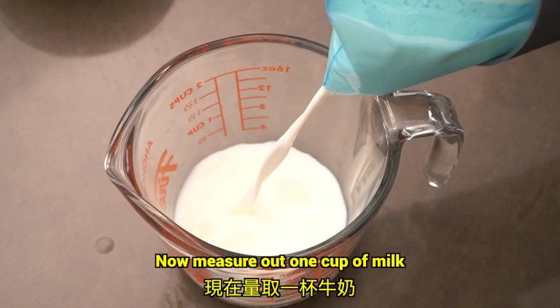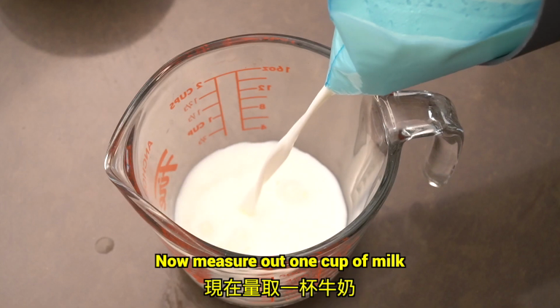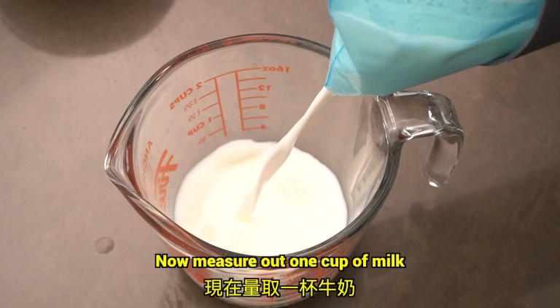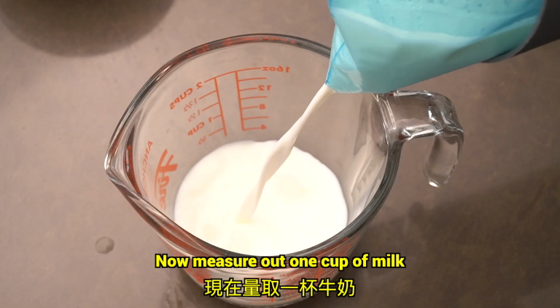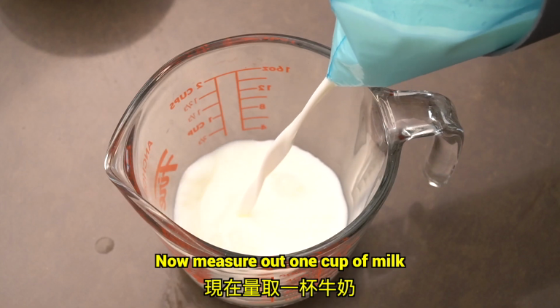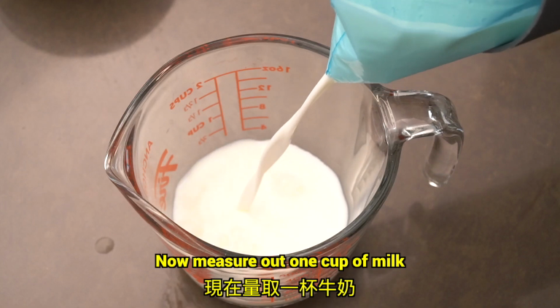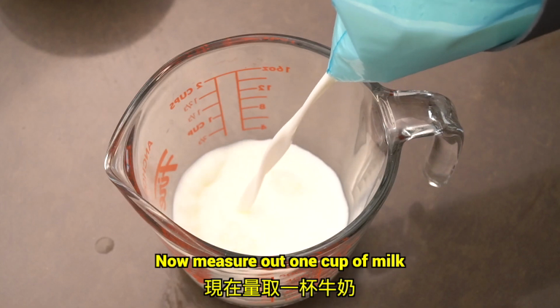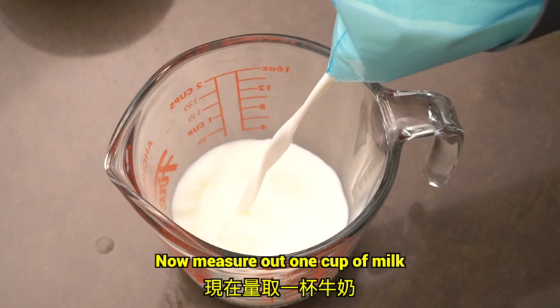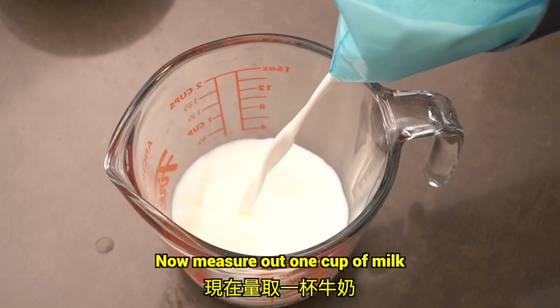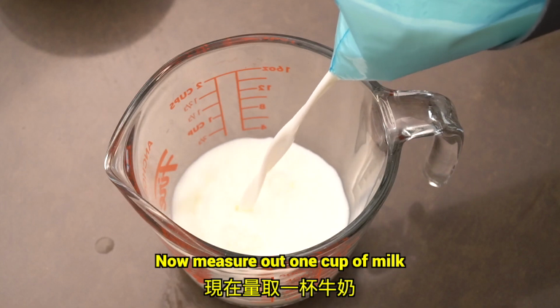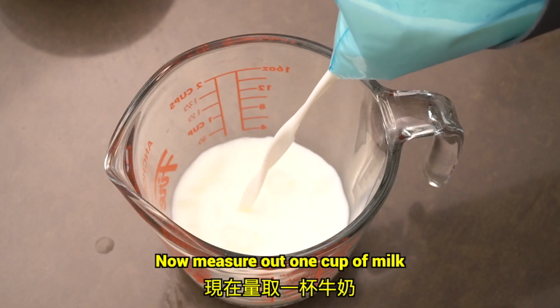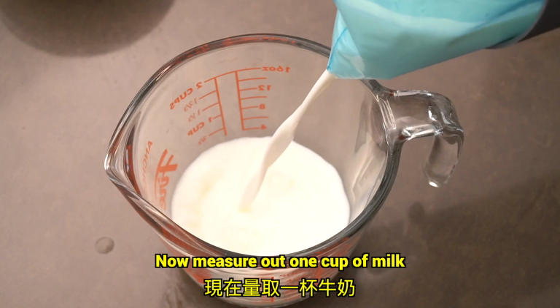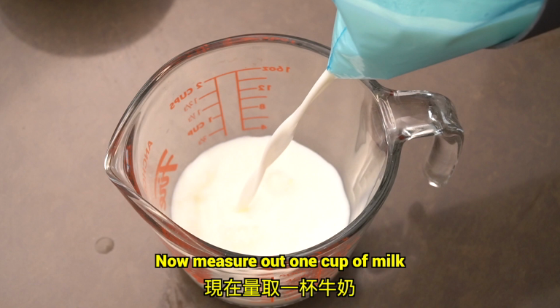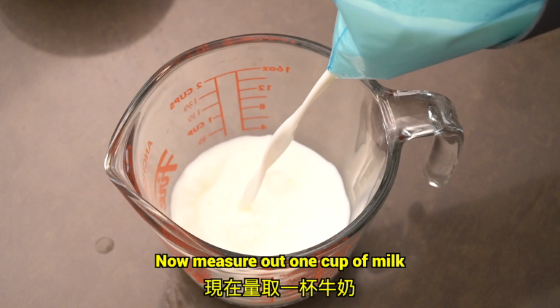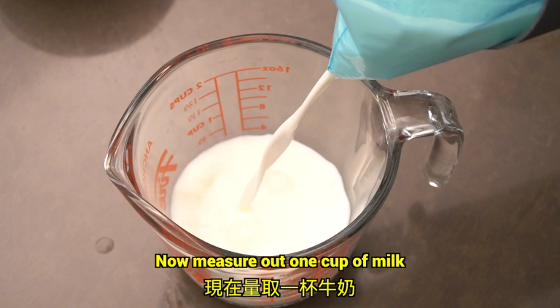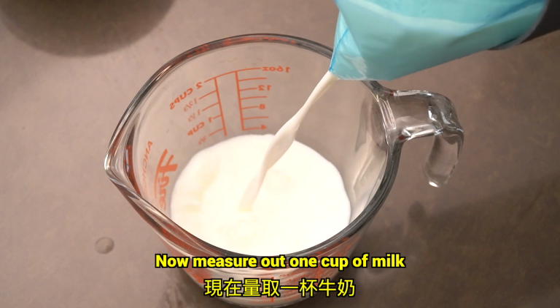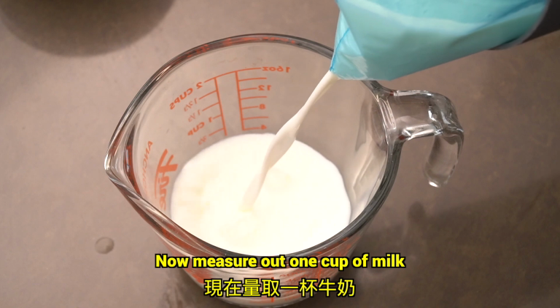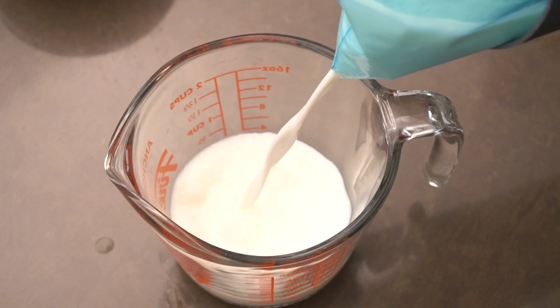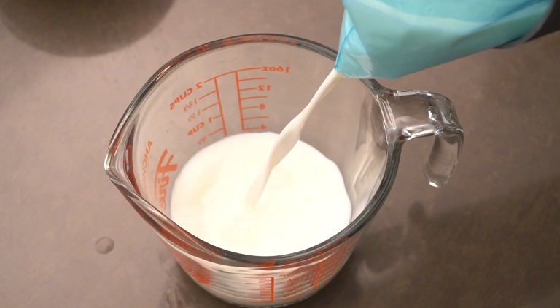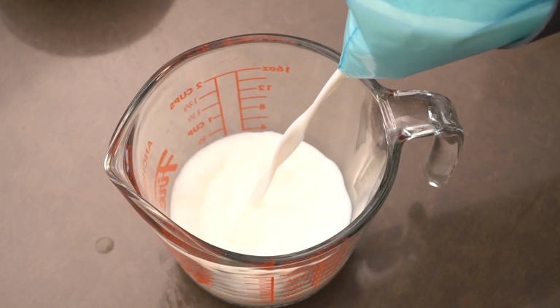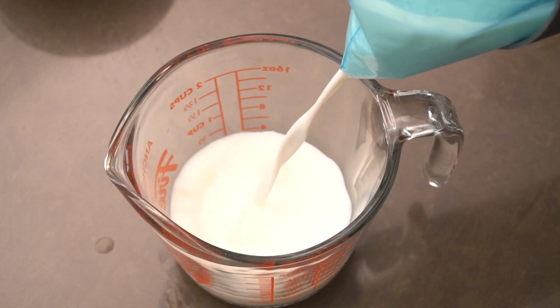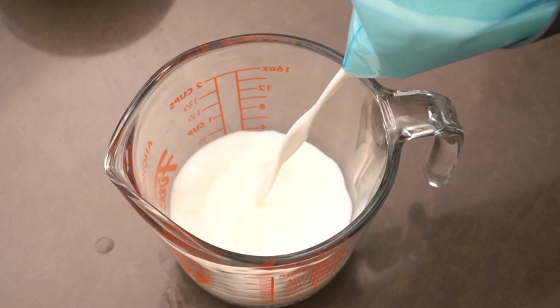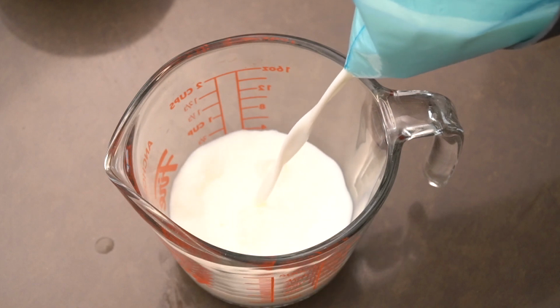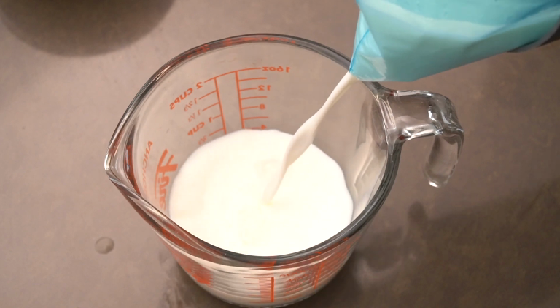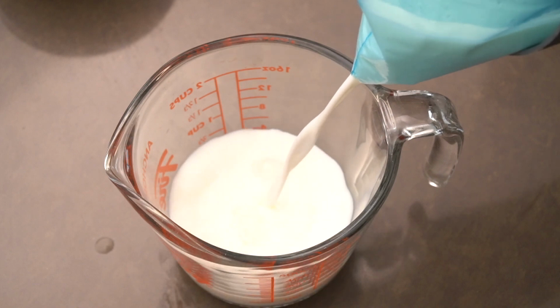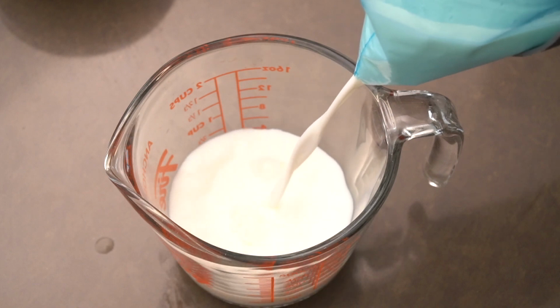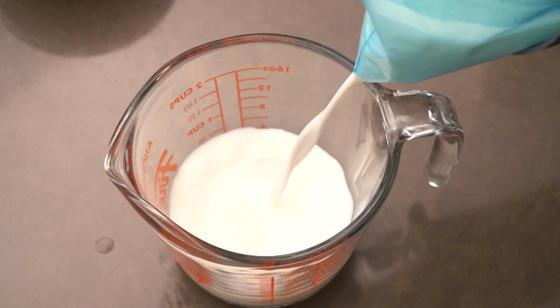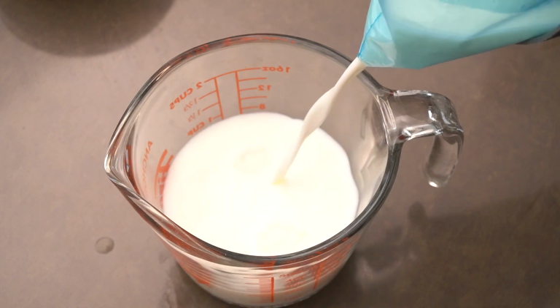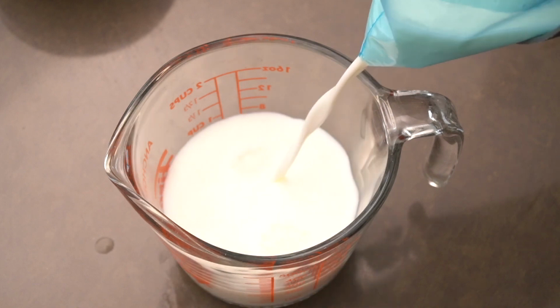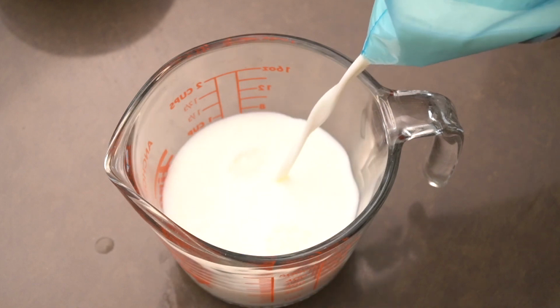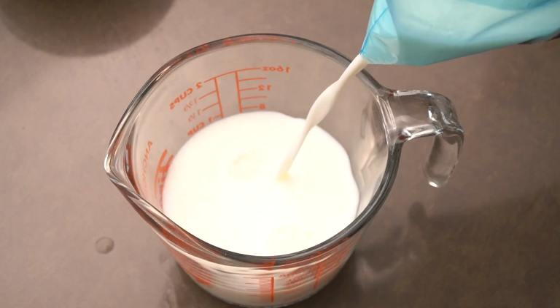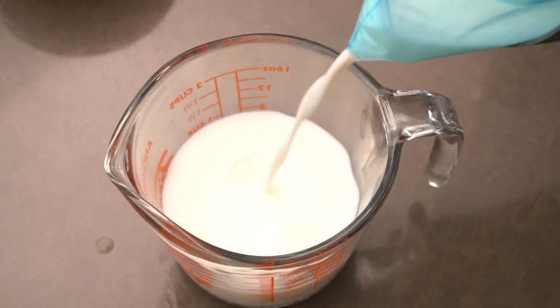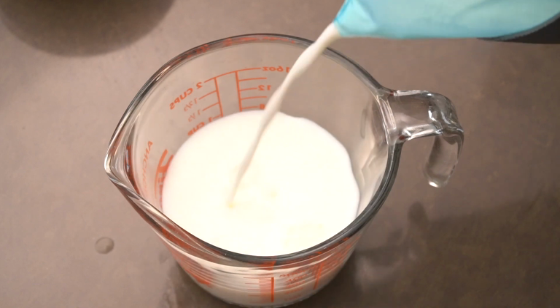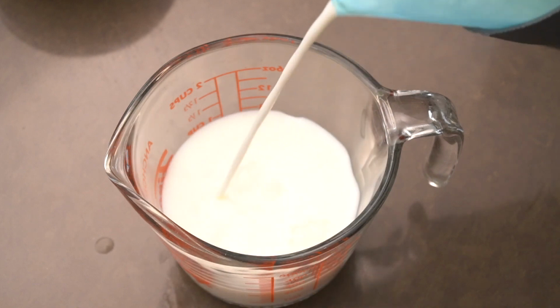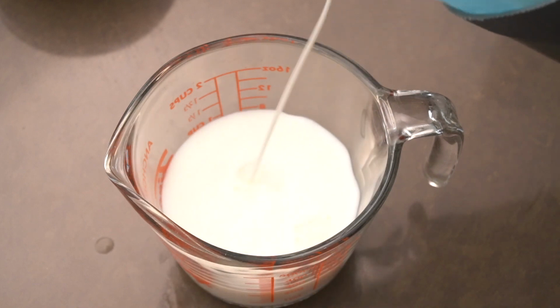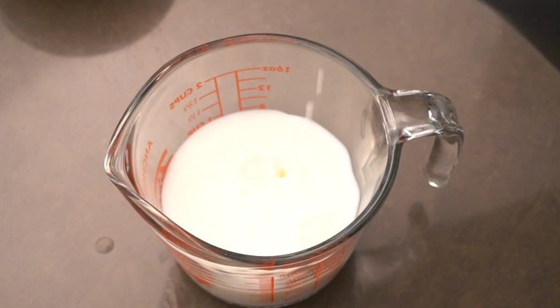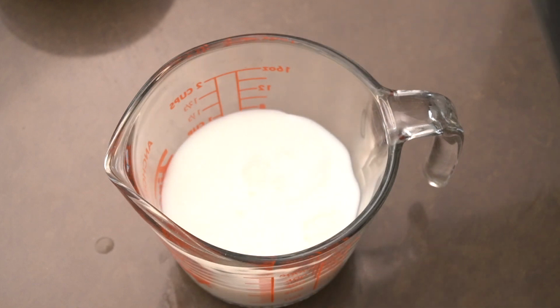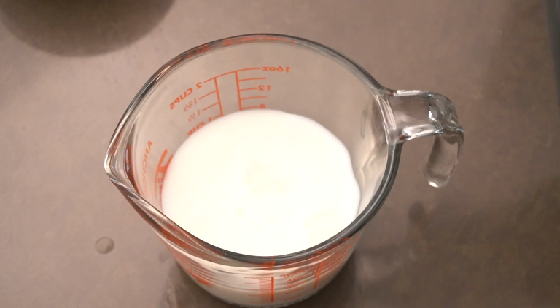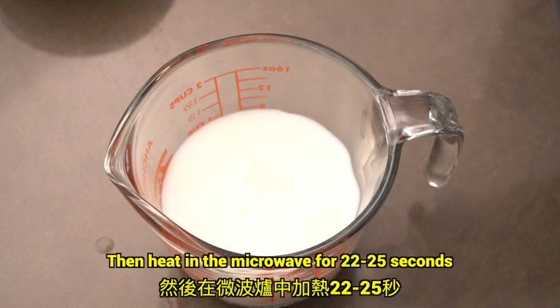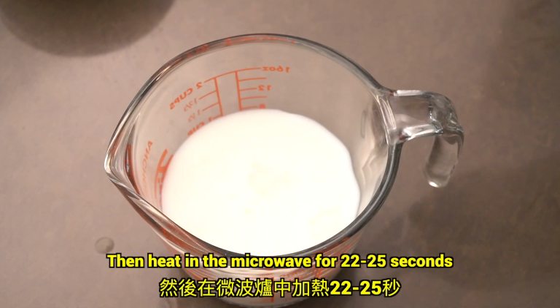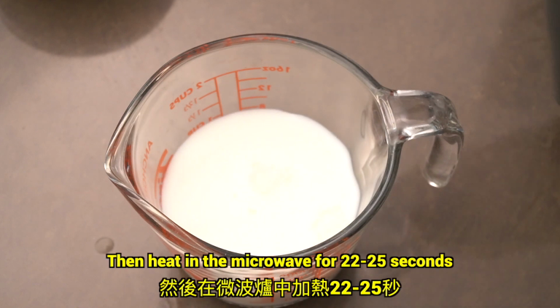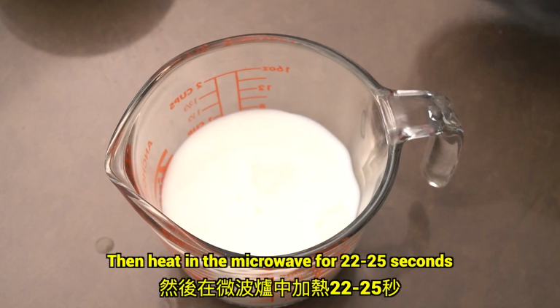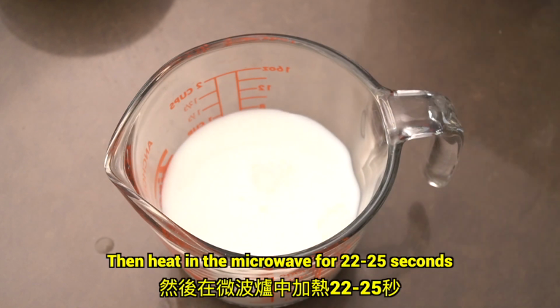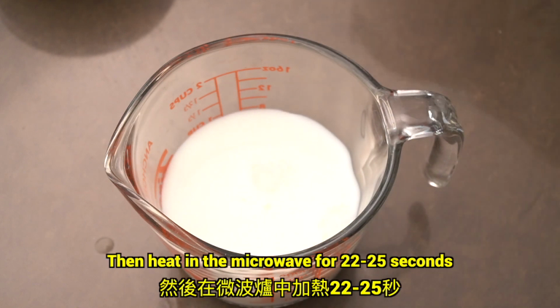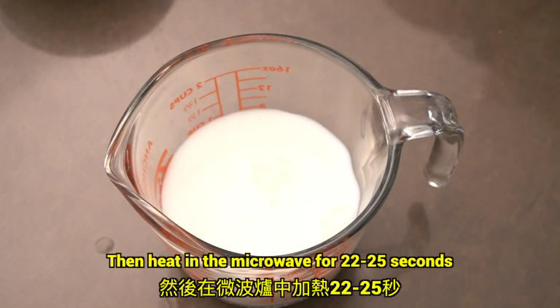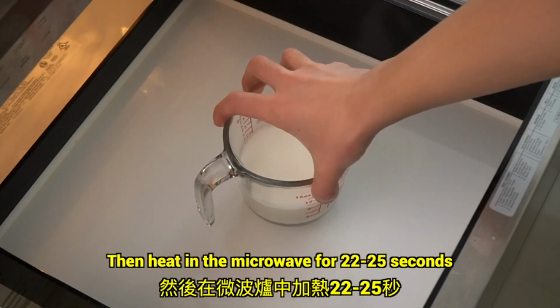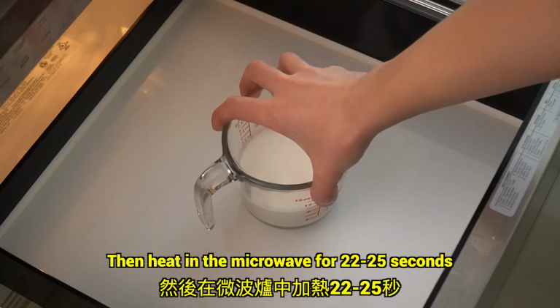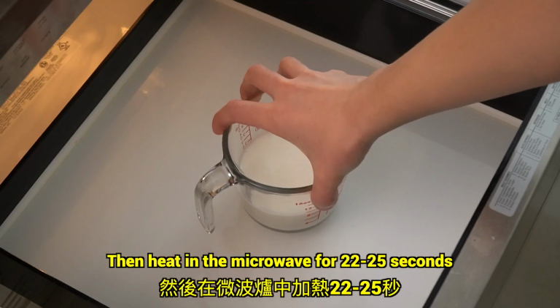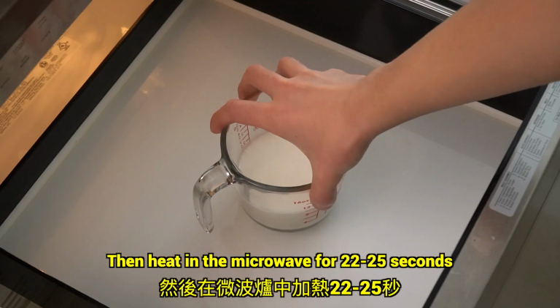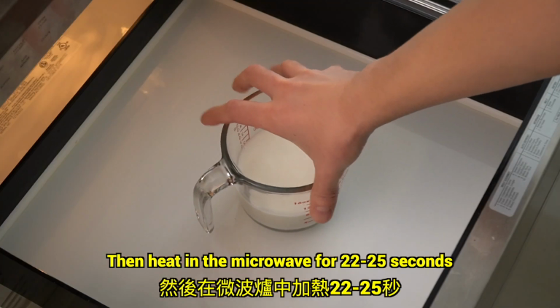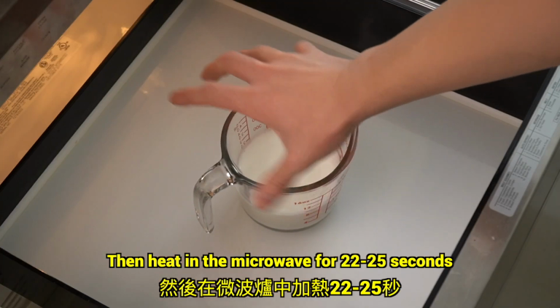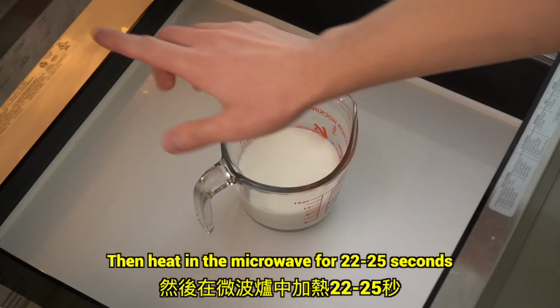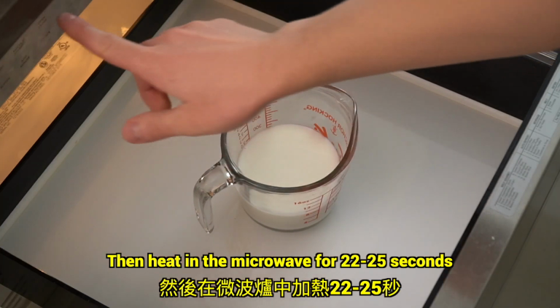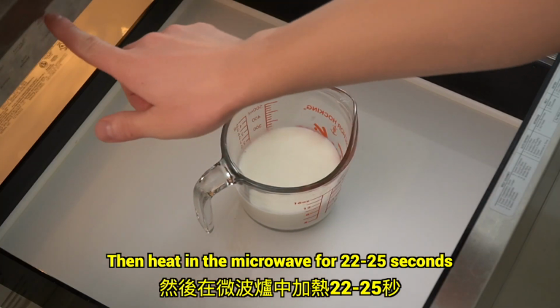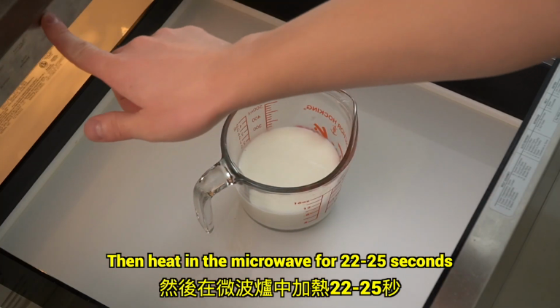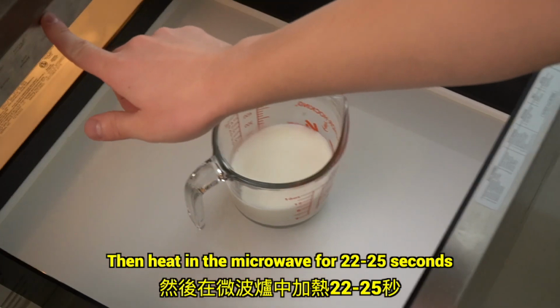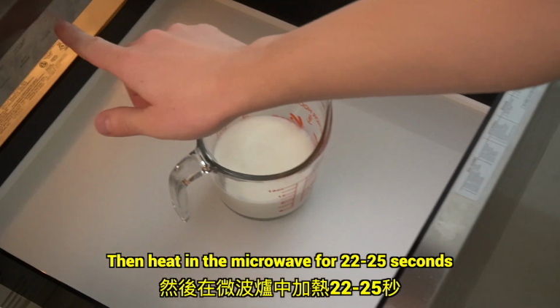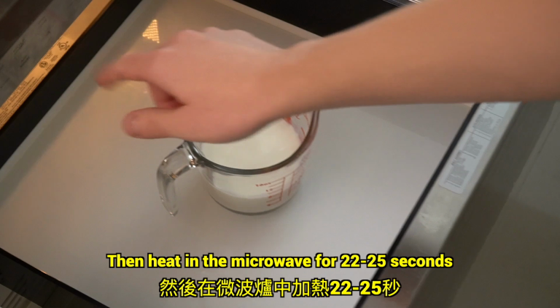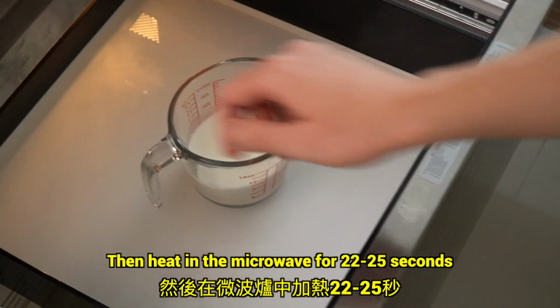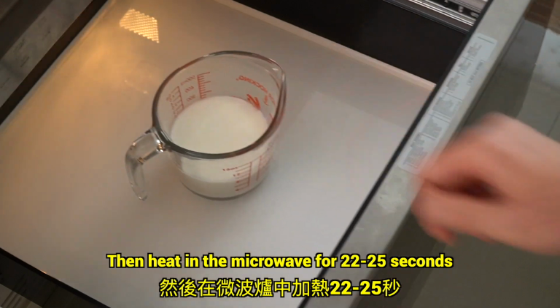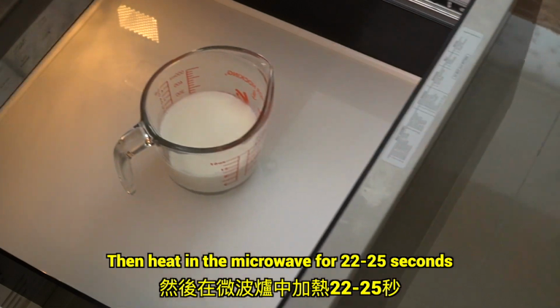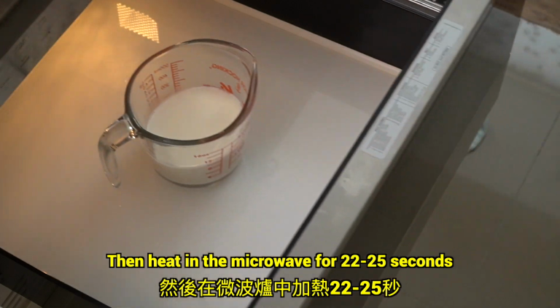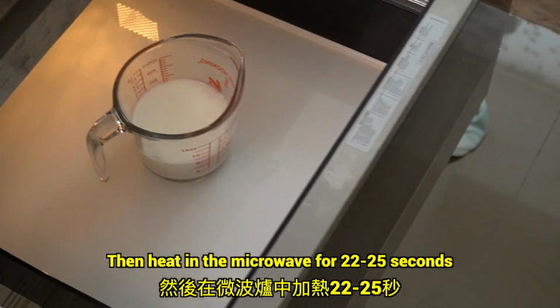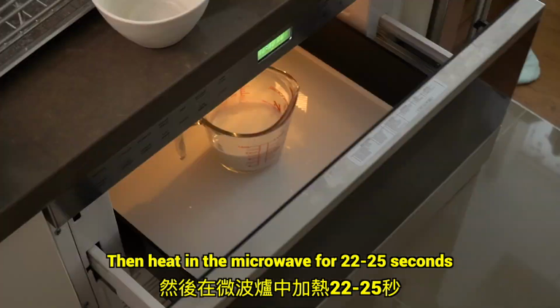Now measure out 1 cup of milk. Then heat it in the microwave for 22 to 25 seconds.